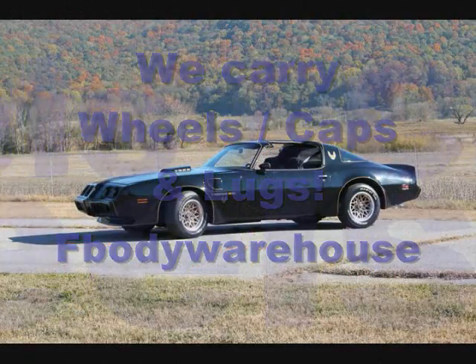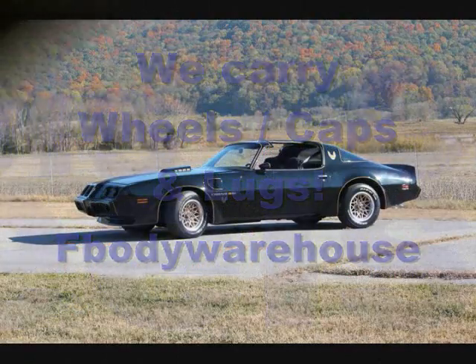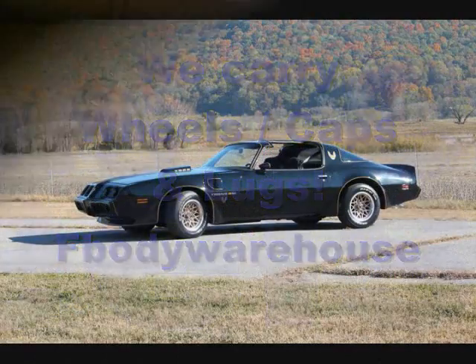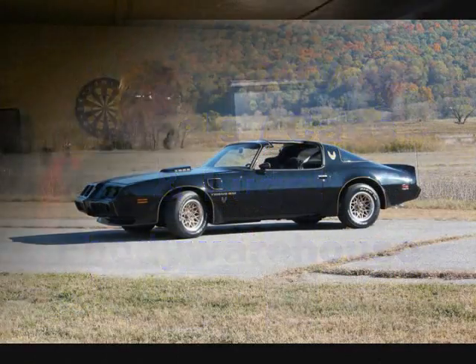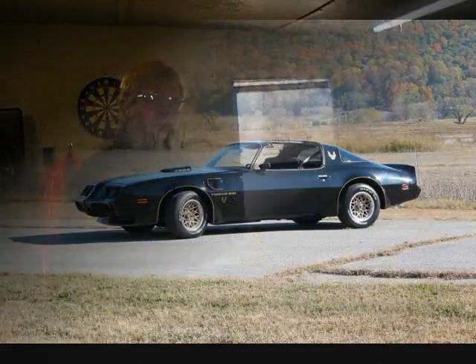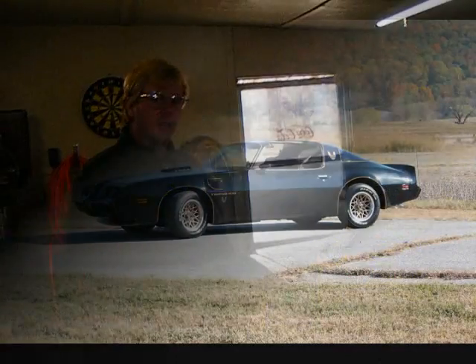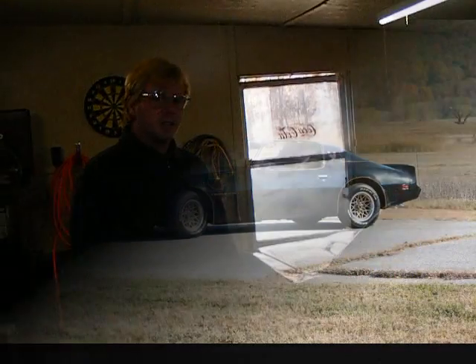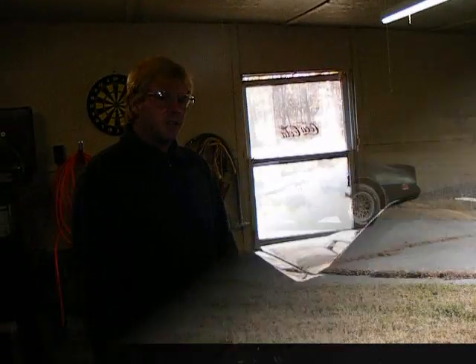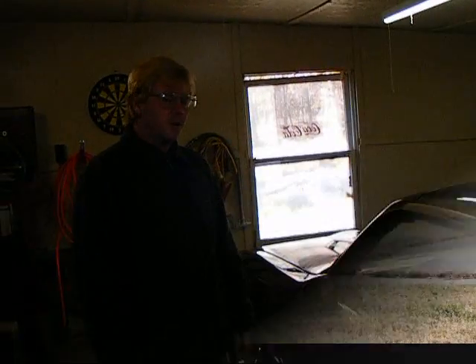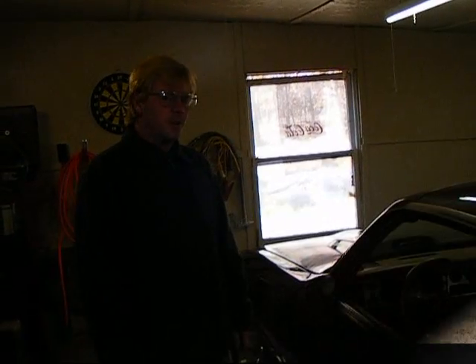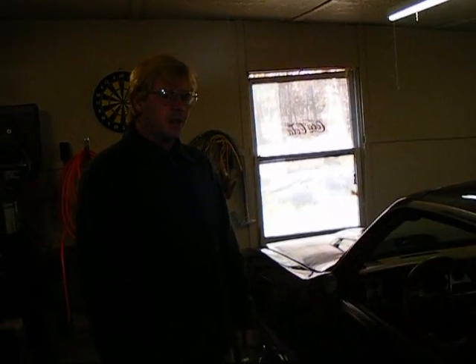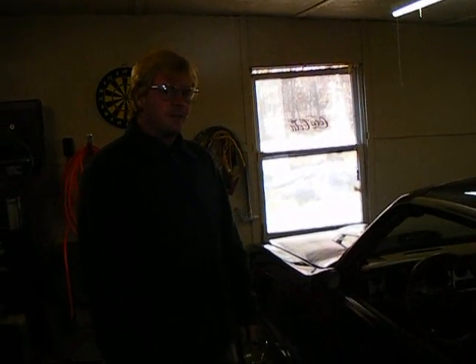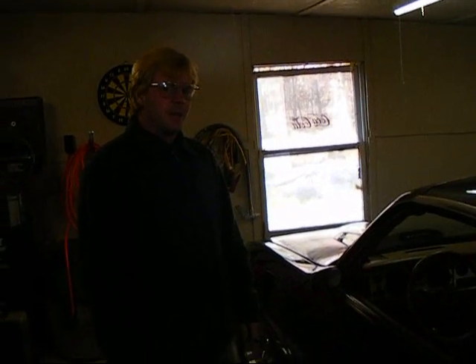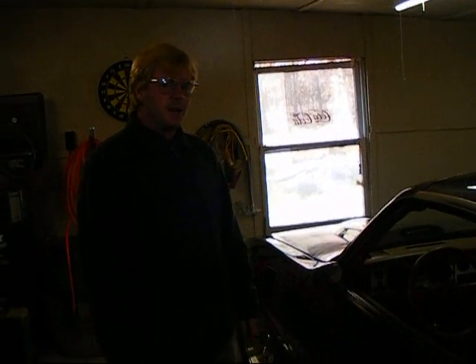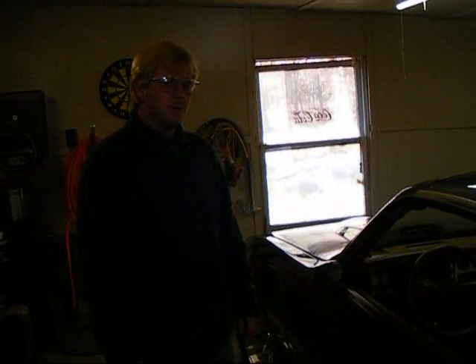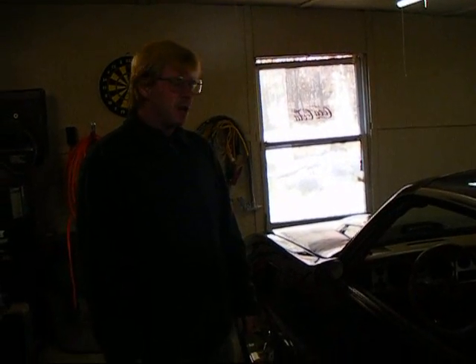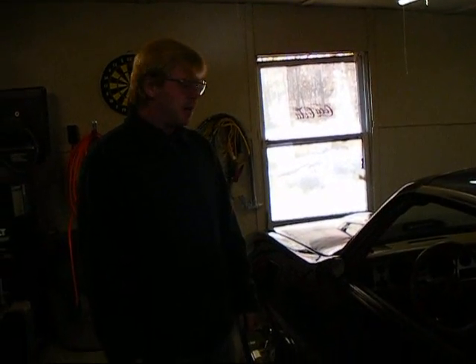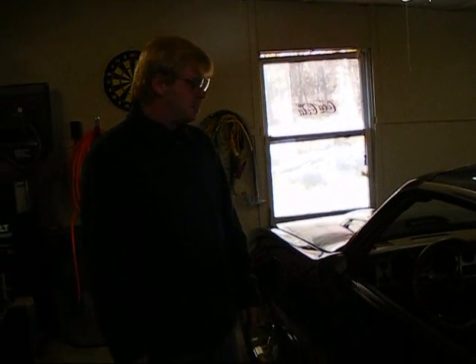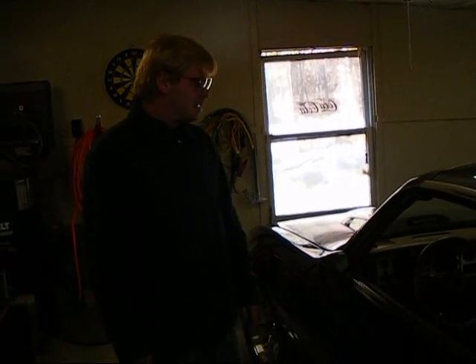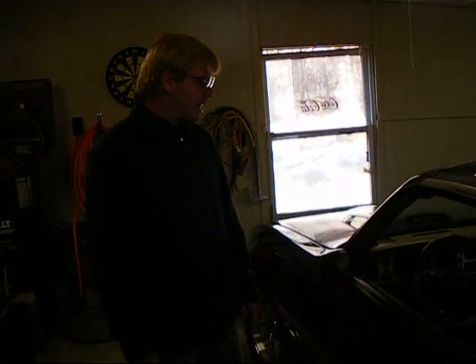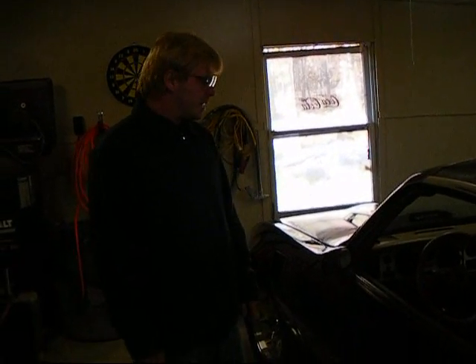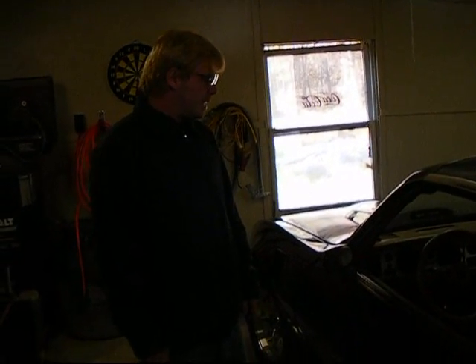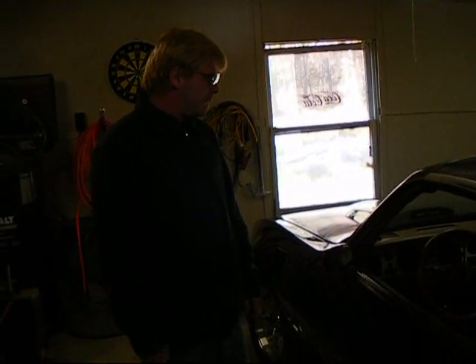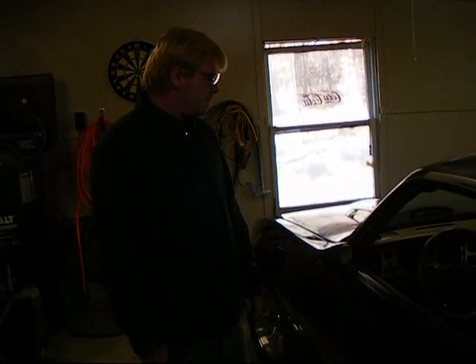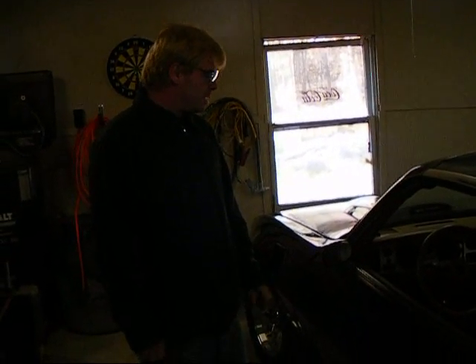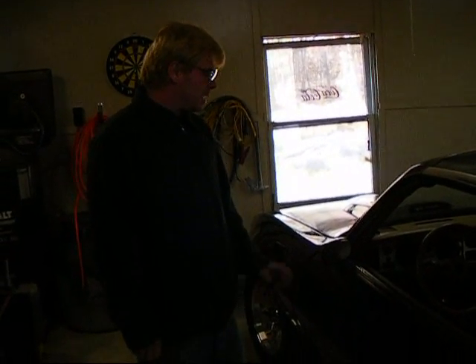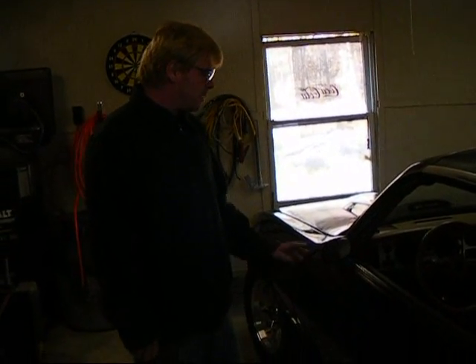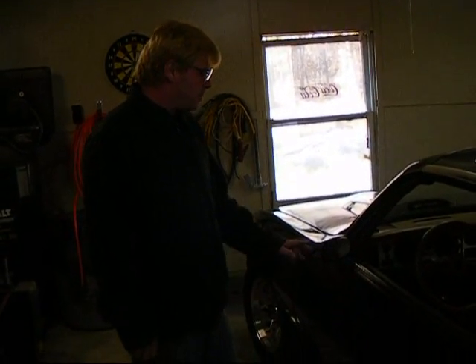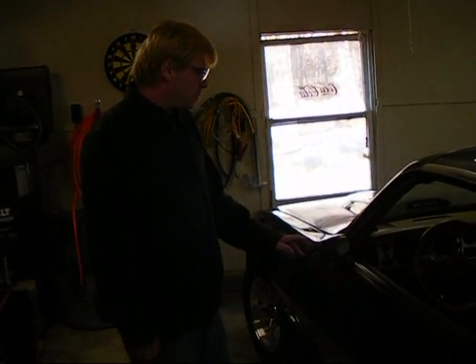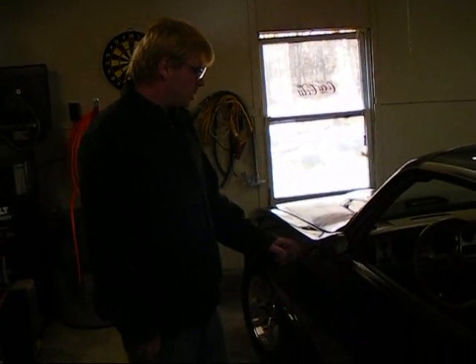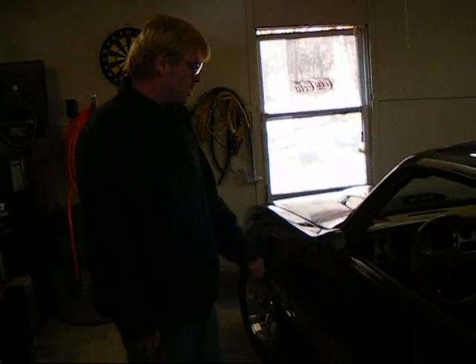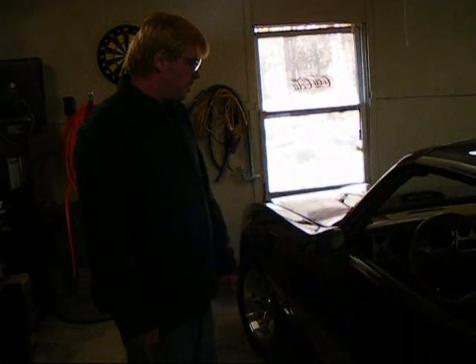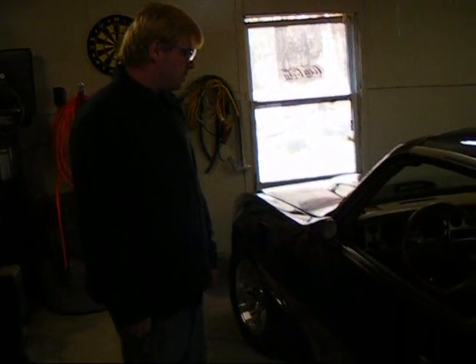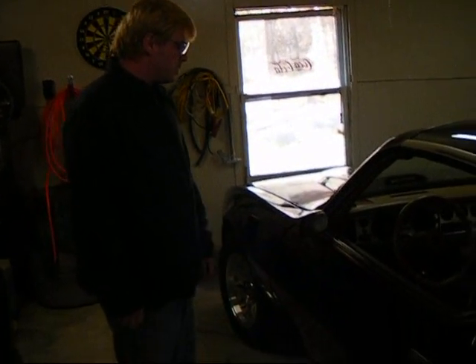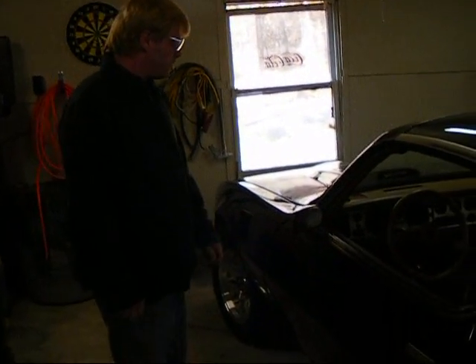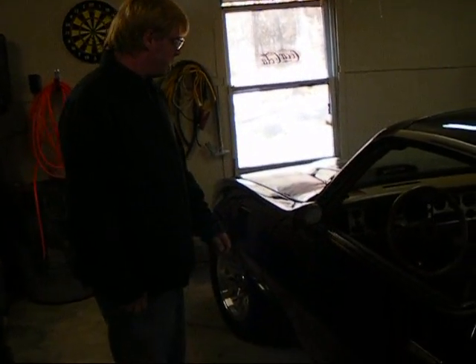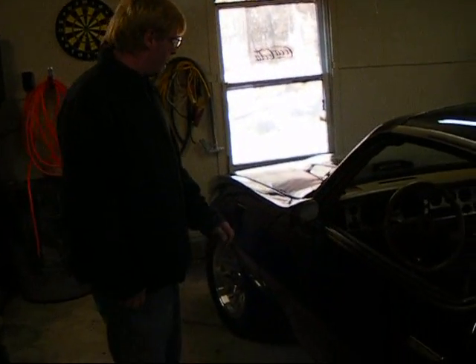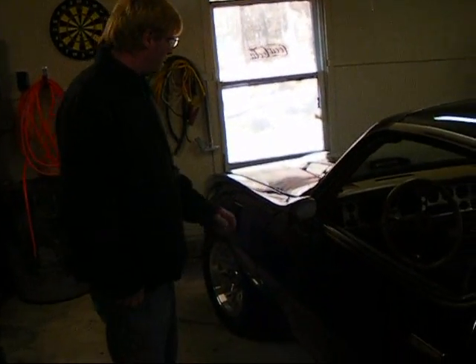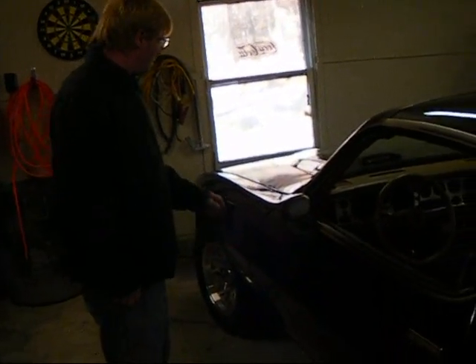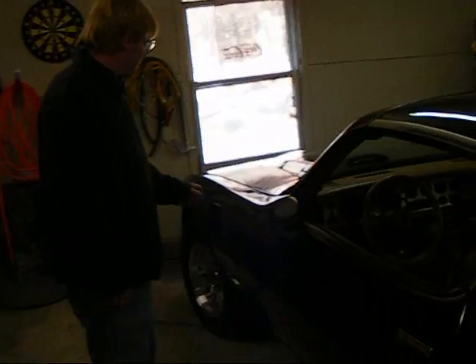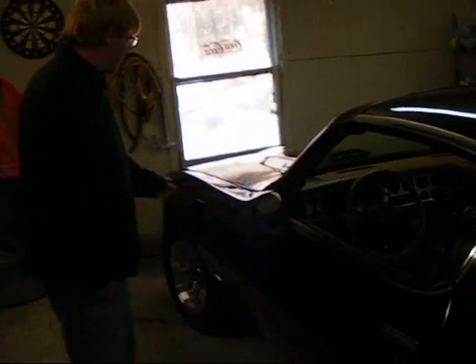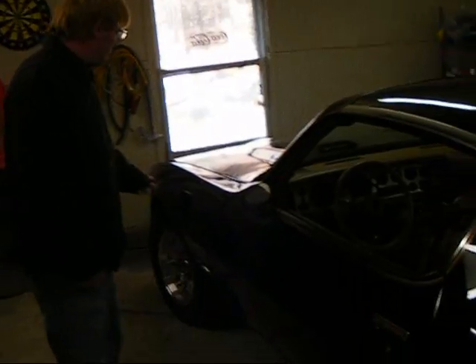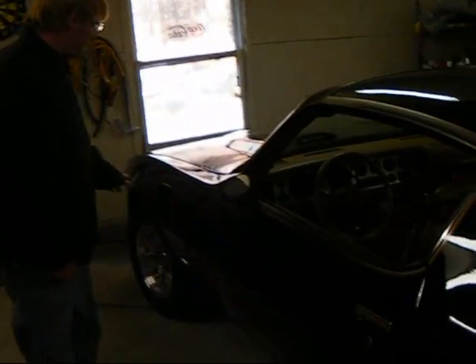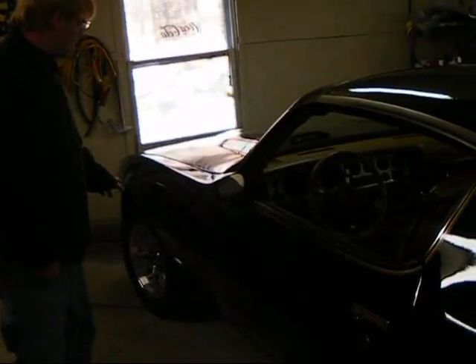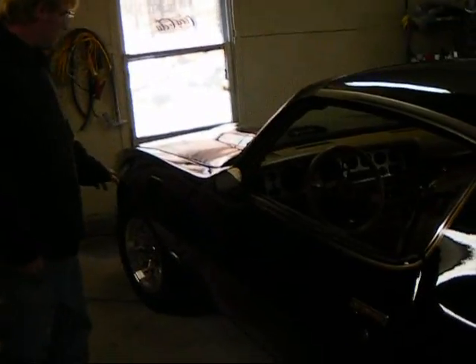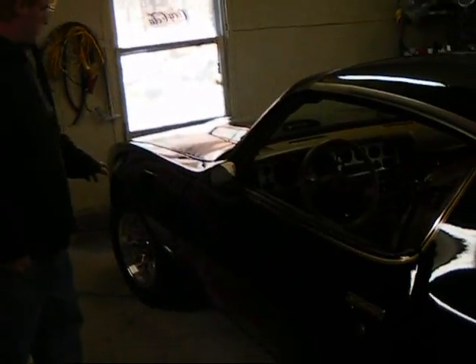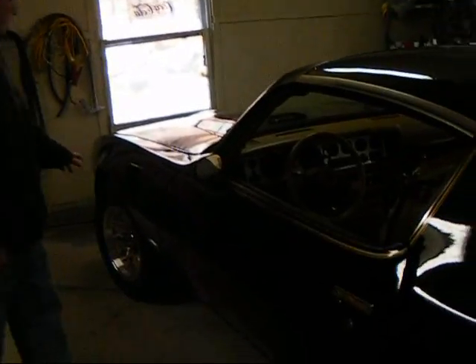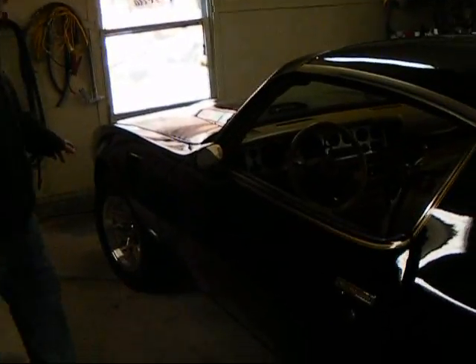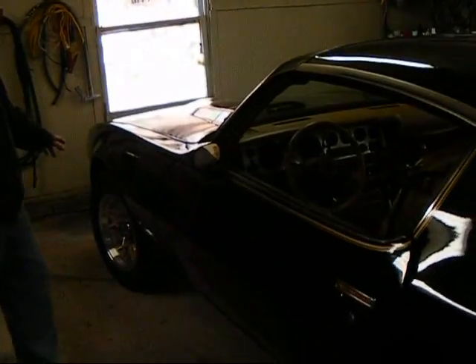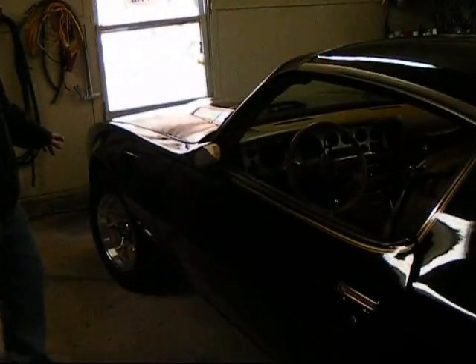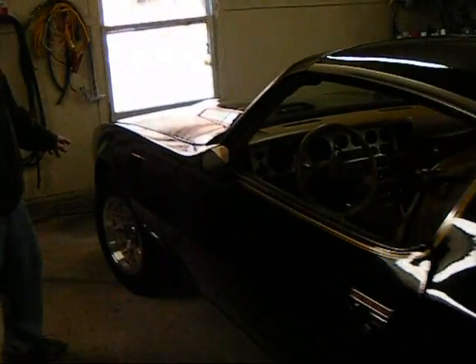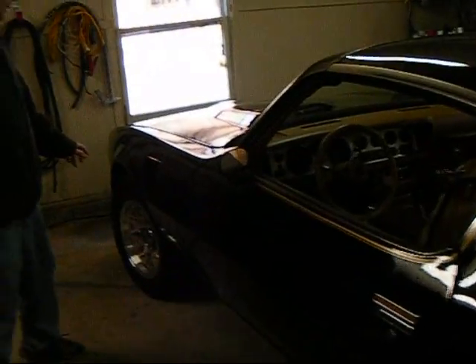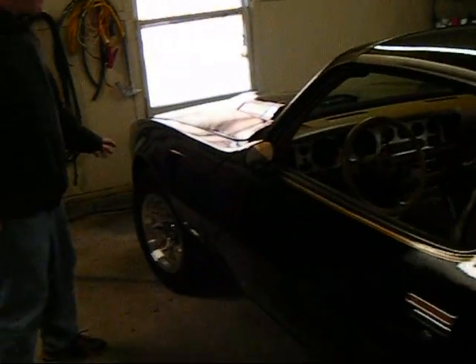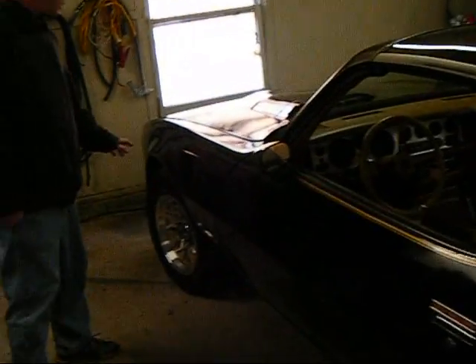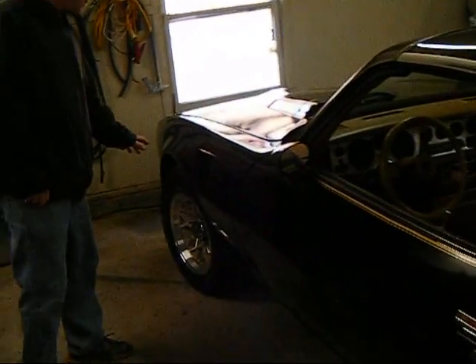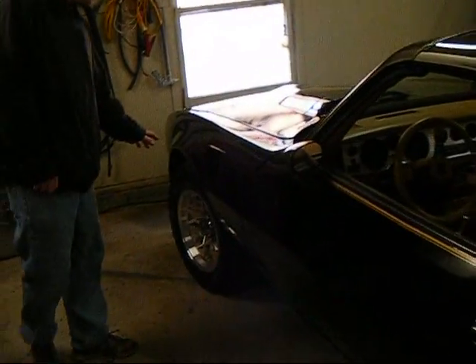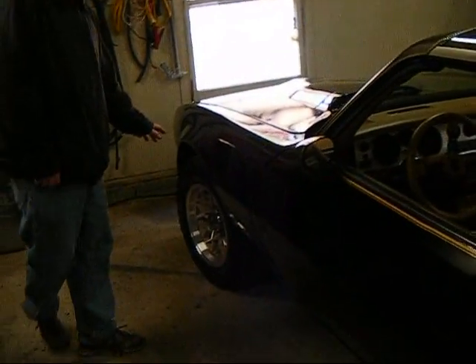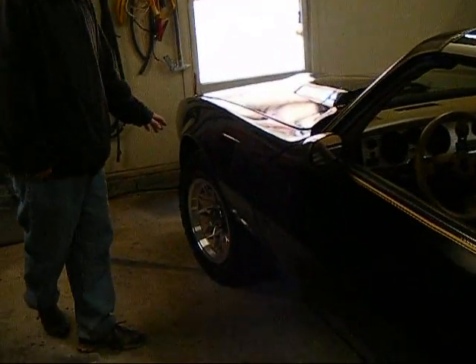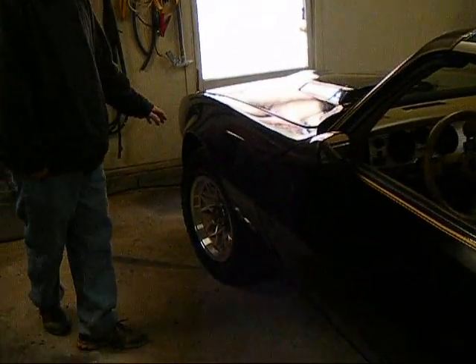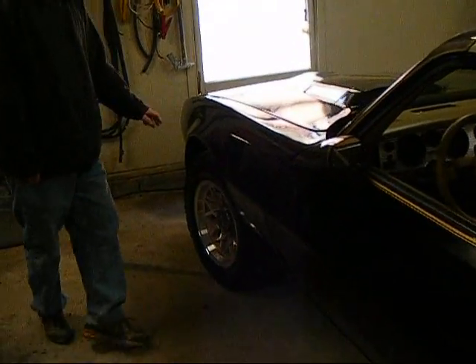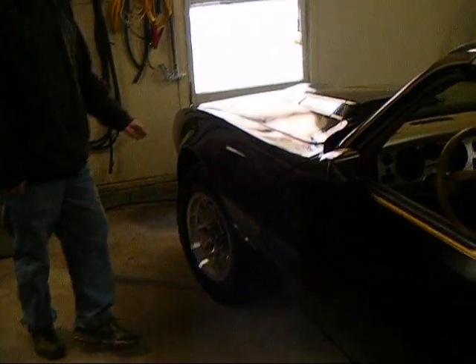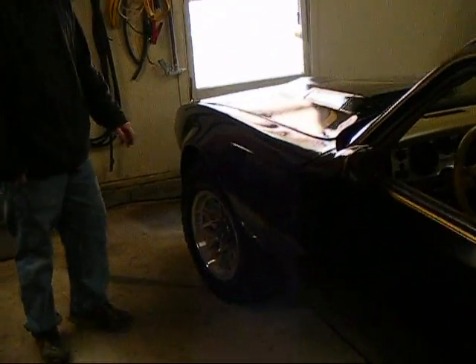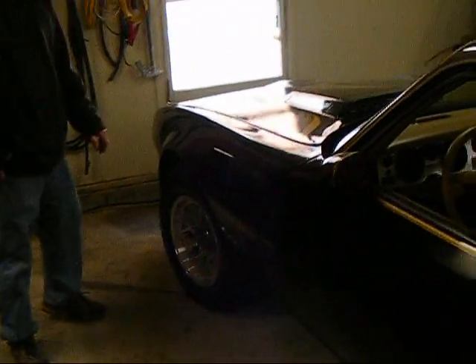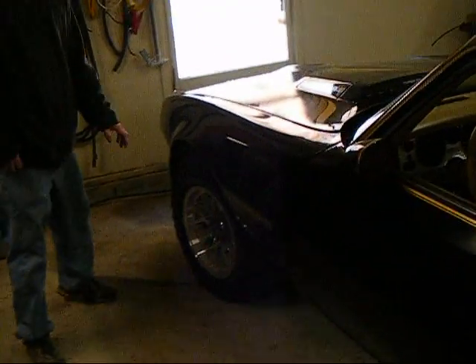Hi, I'm Pete DeFalzio. I'm with fbodywarehouse.com and today what we're going to do is show you how to replace the center caps on the snowflake rims.